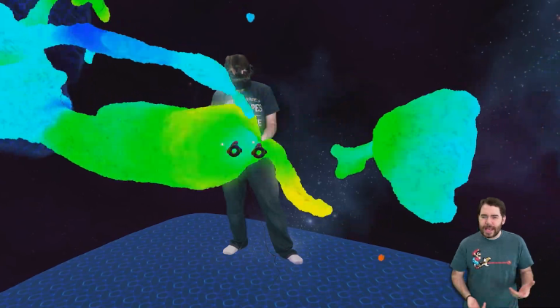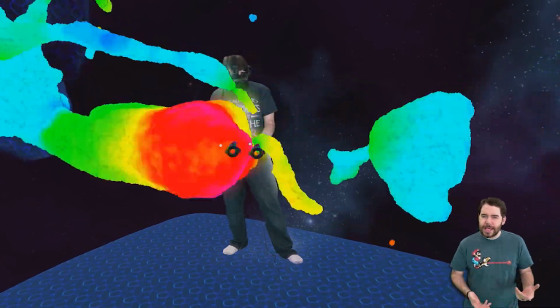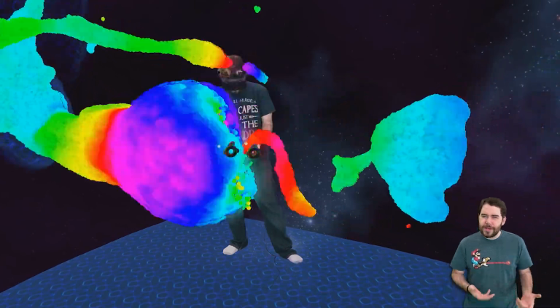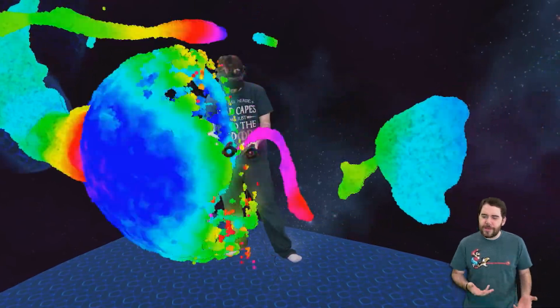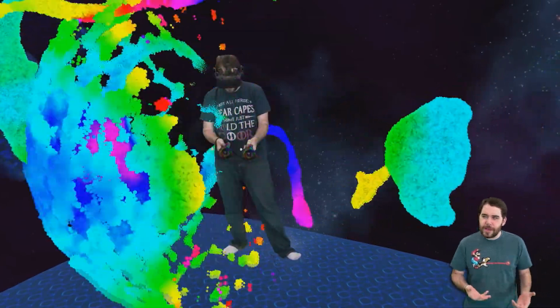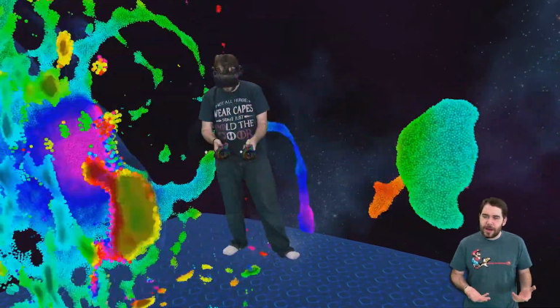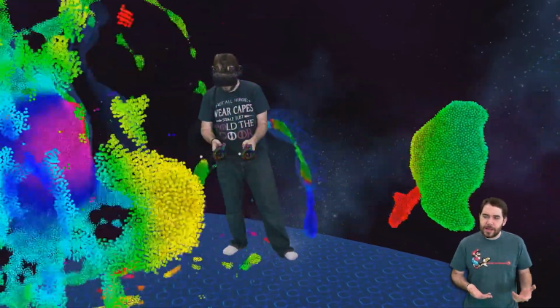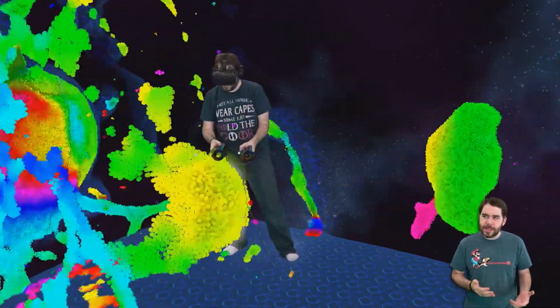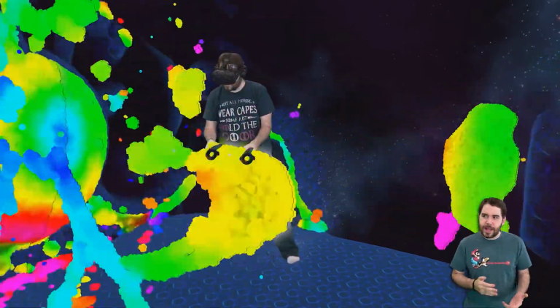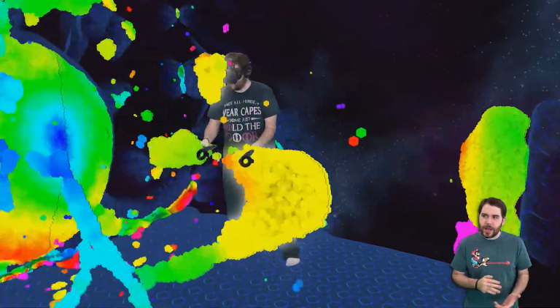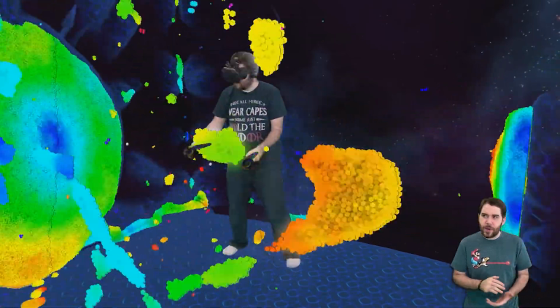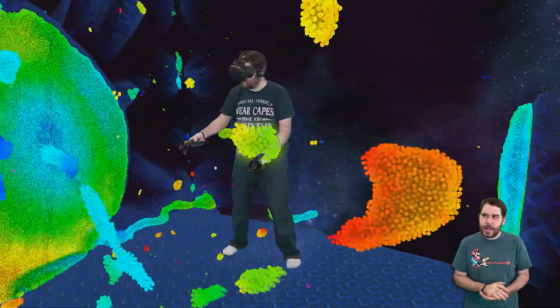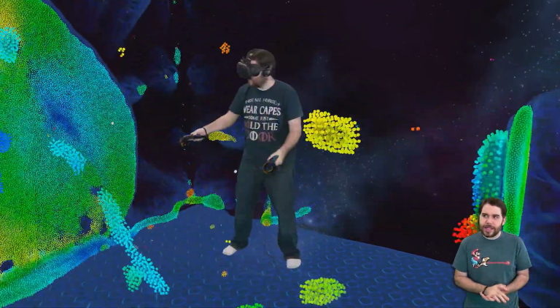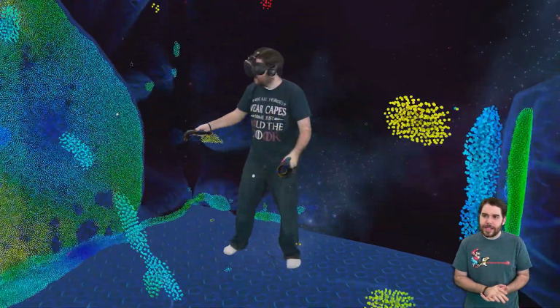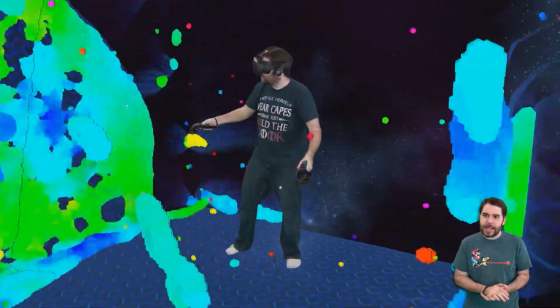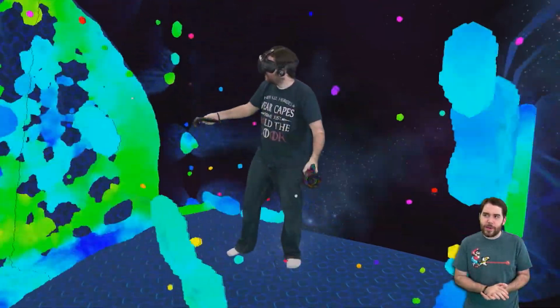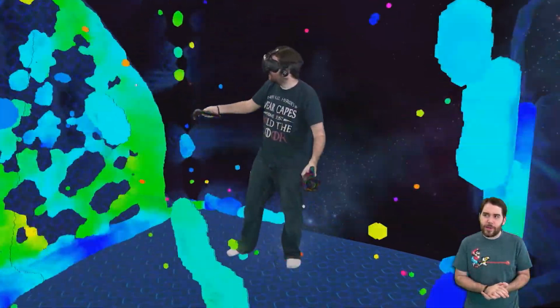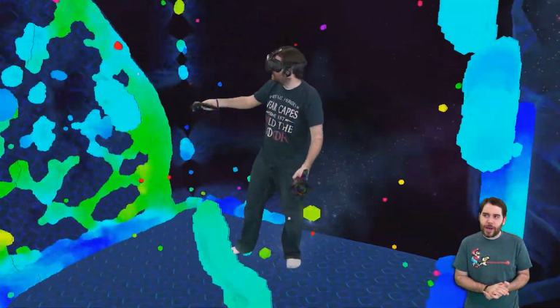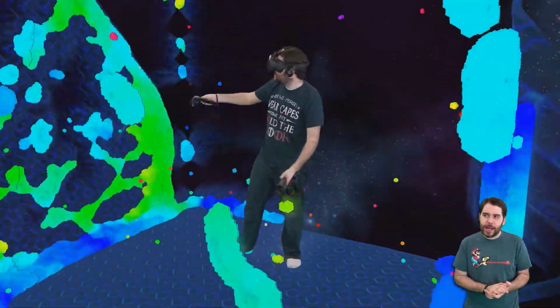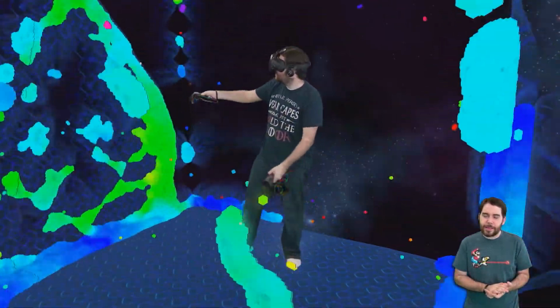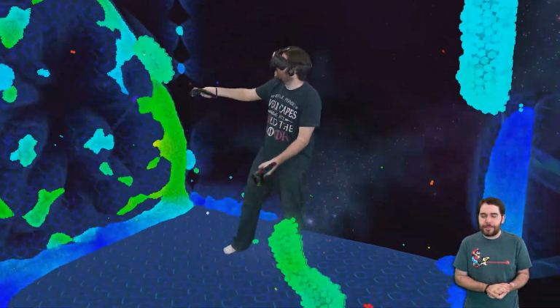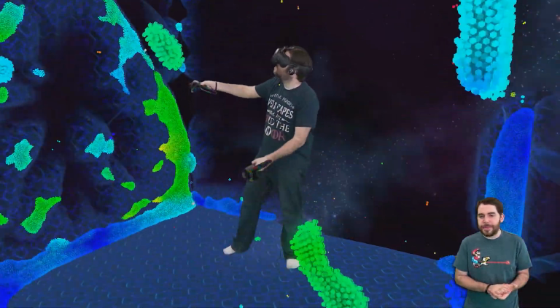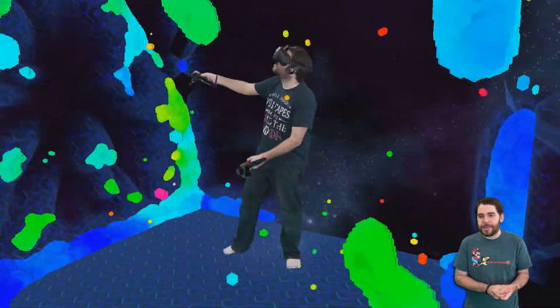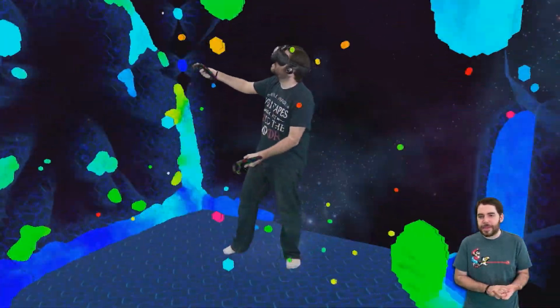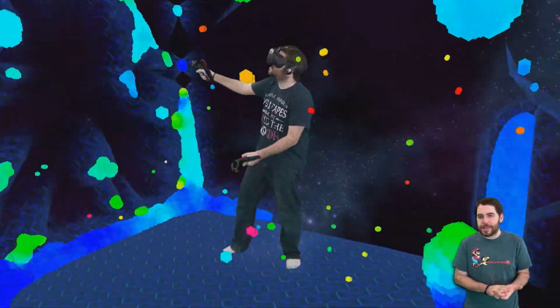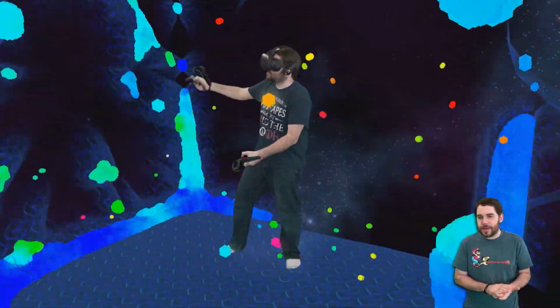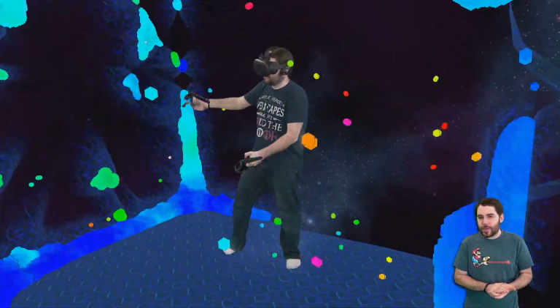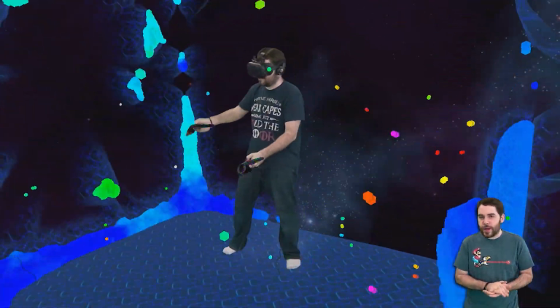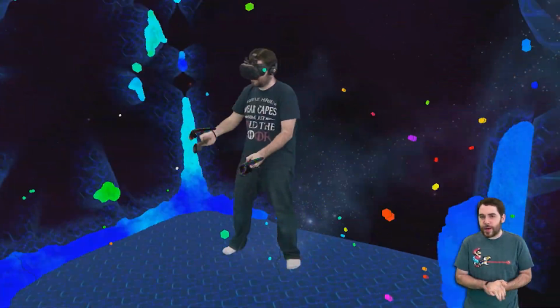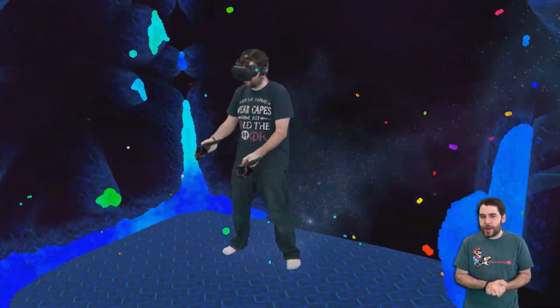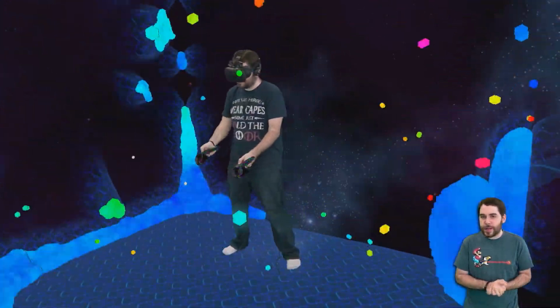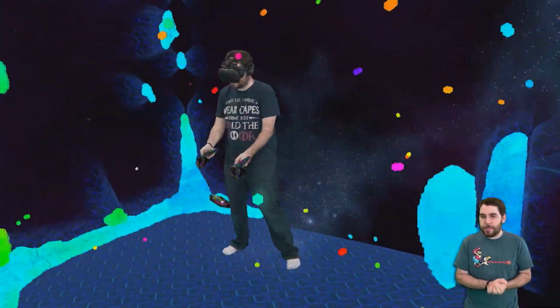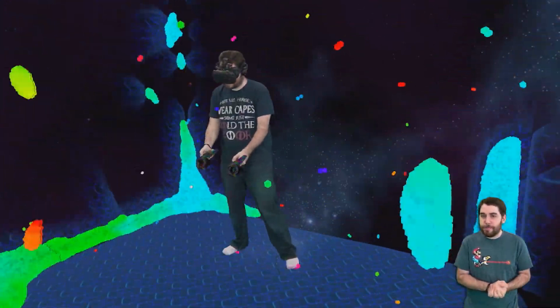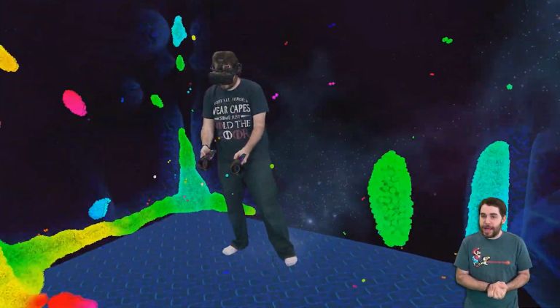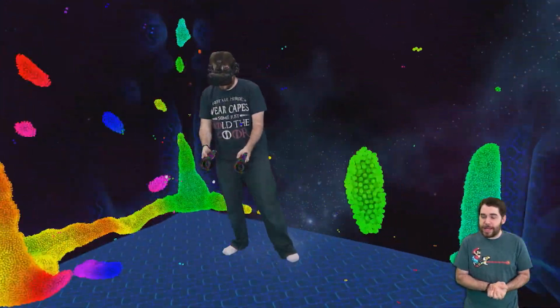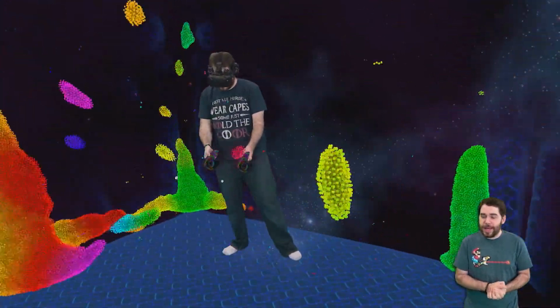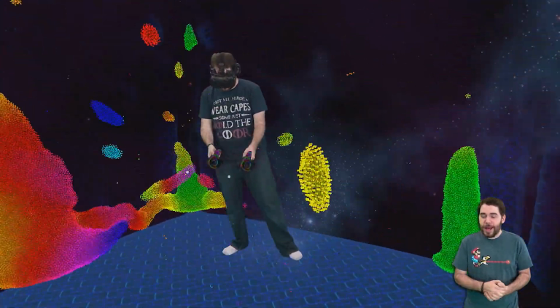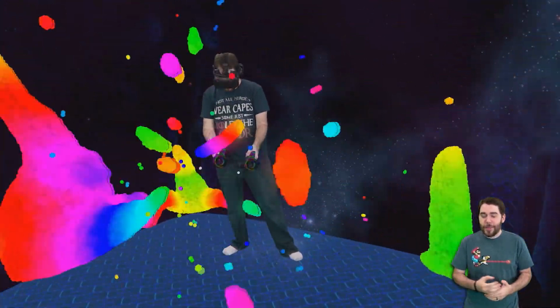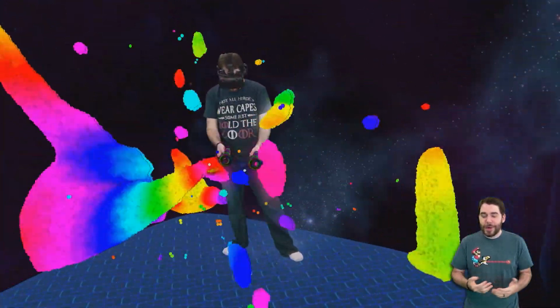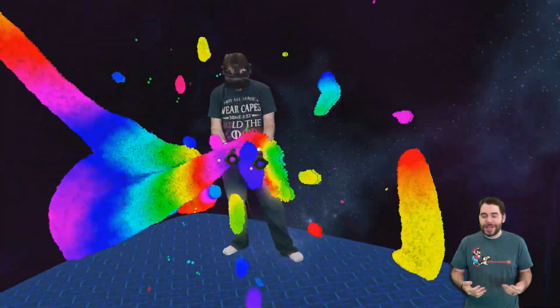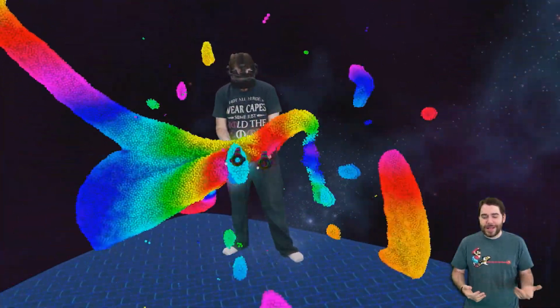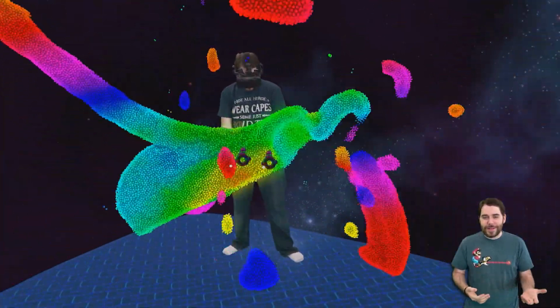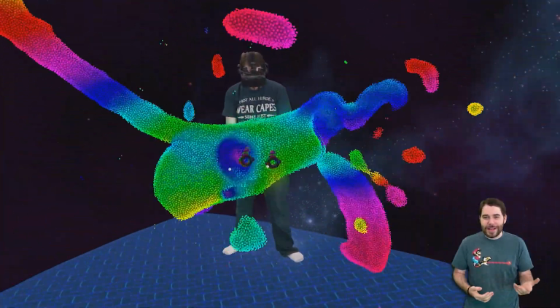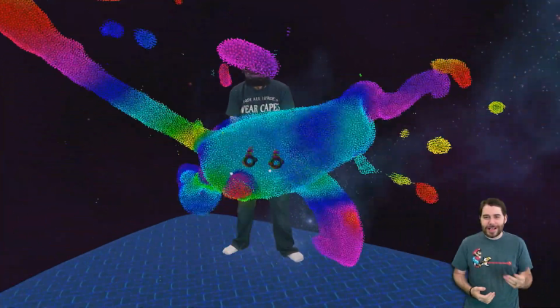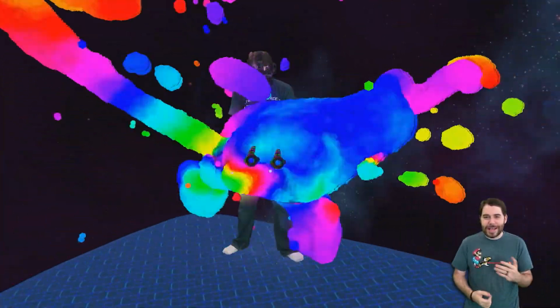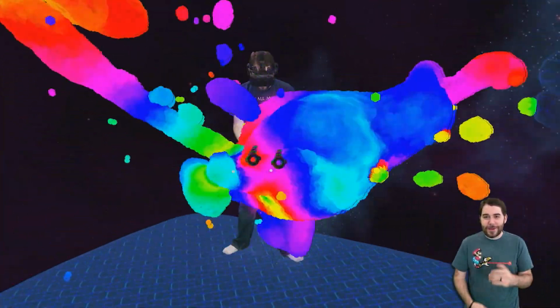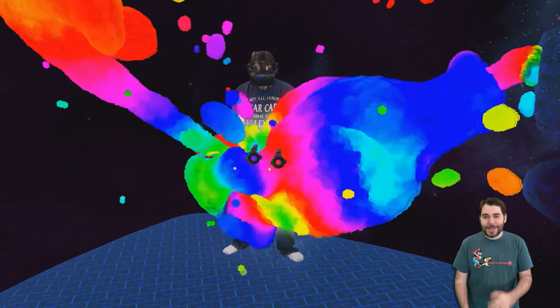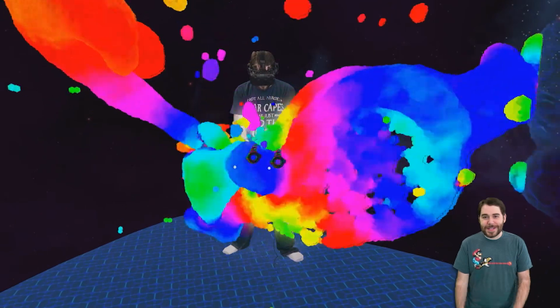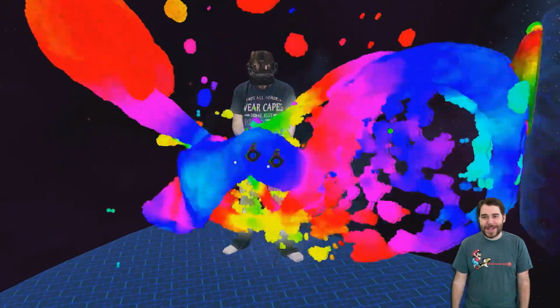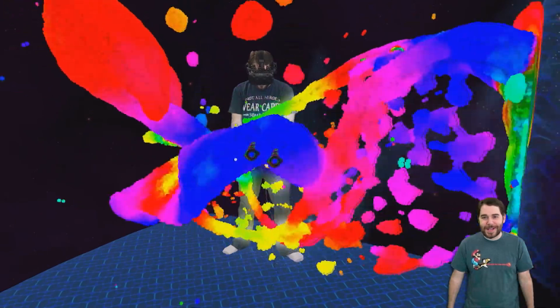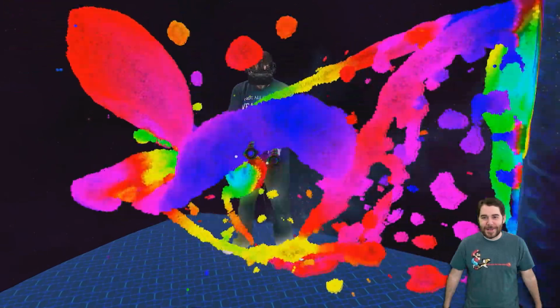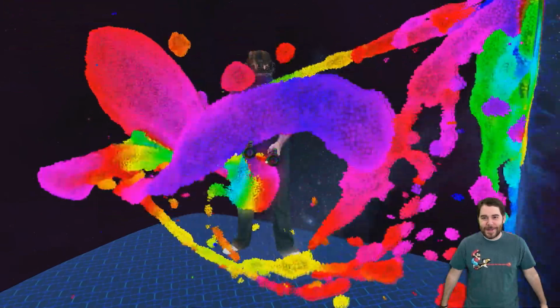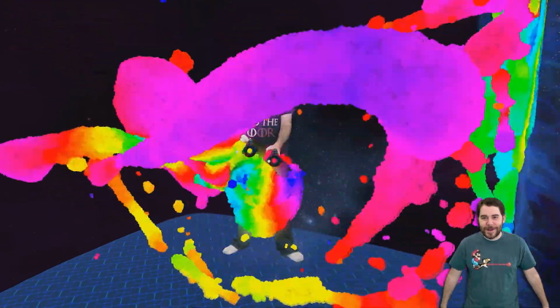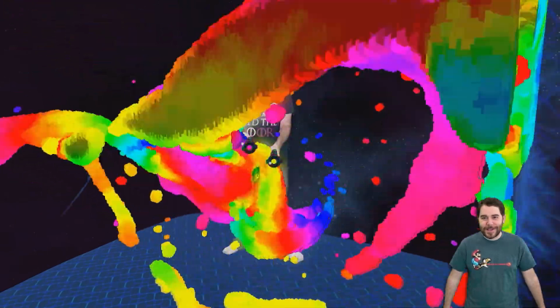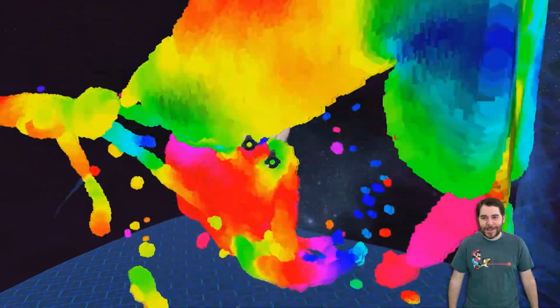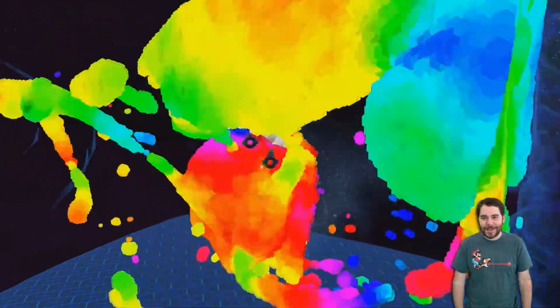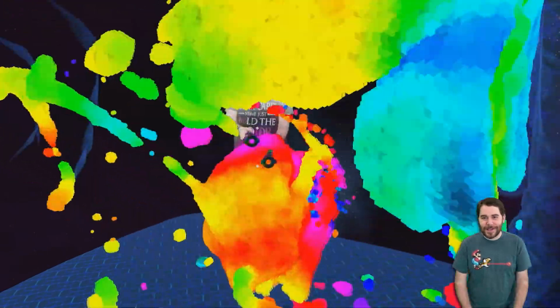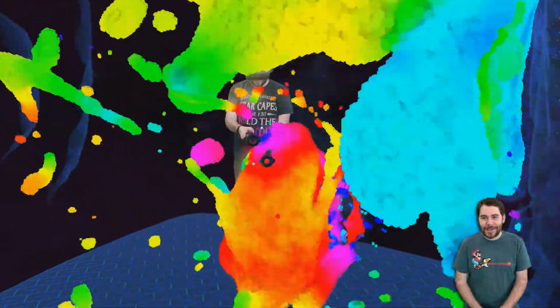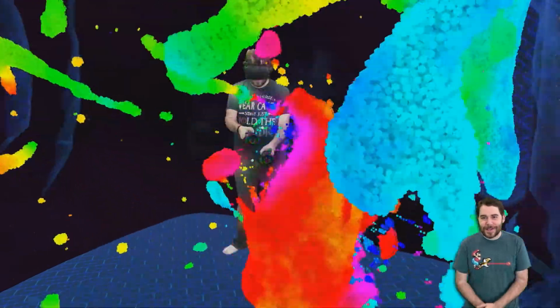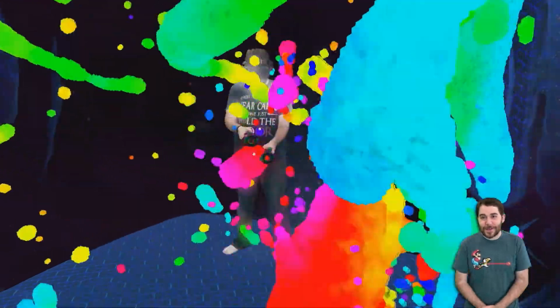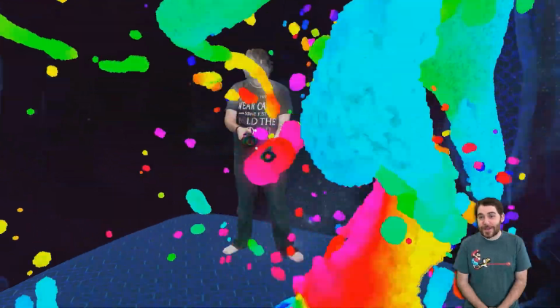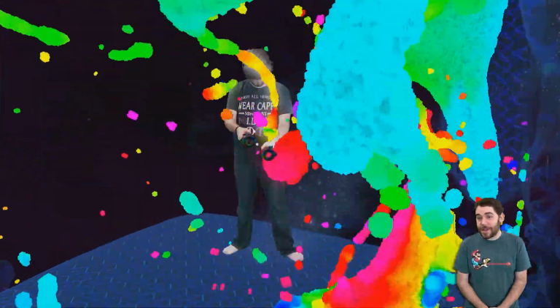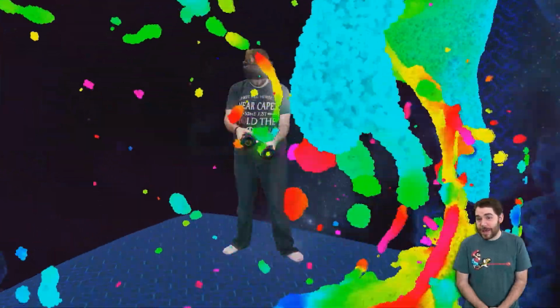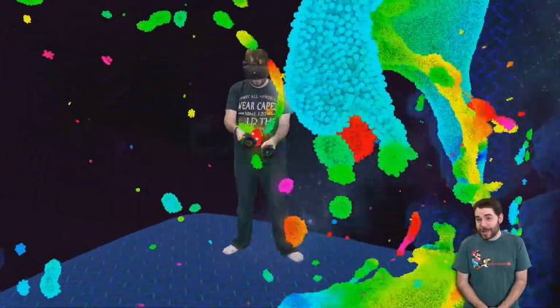Sadly, VR is not quite to the state where I can put this on while going to bed, but nonetheless, I was excited whenever I saw that this was a thing.